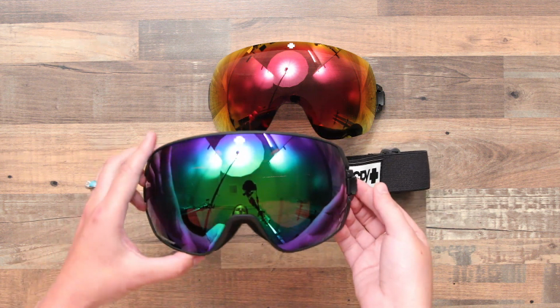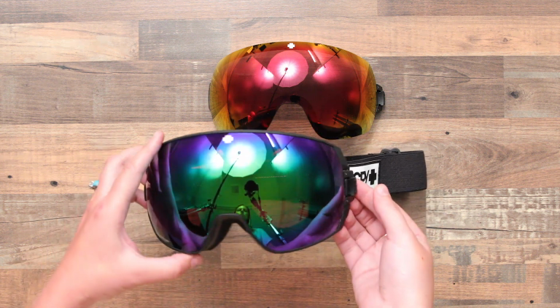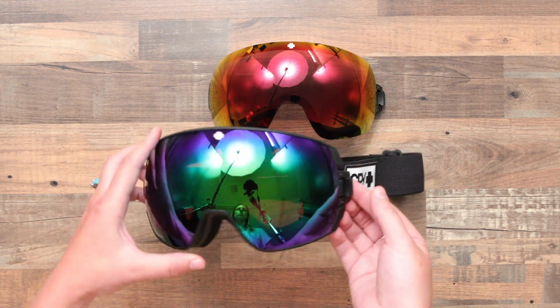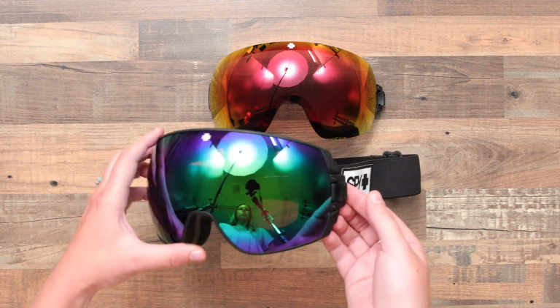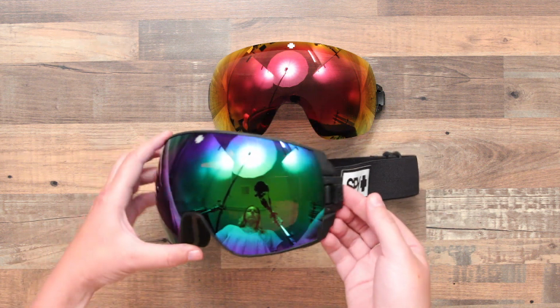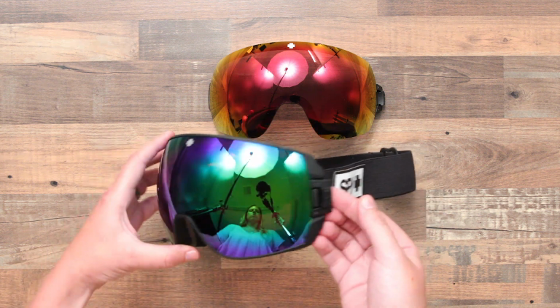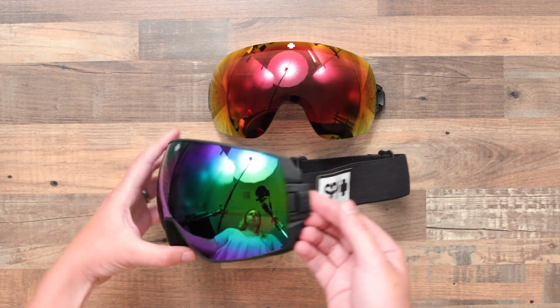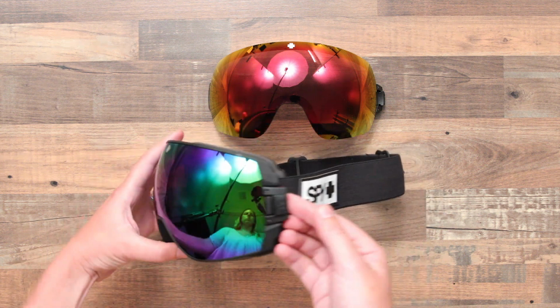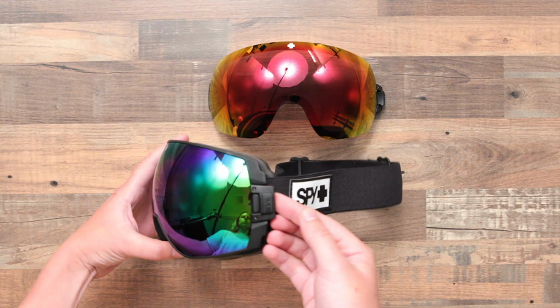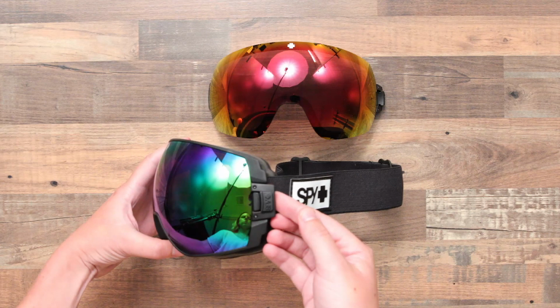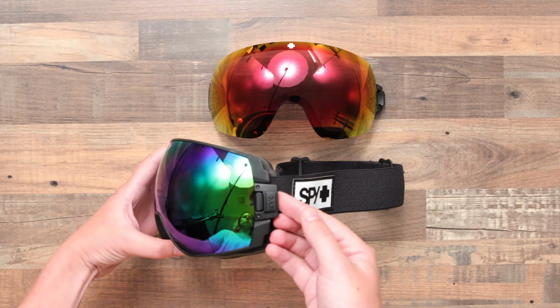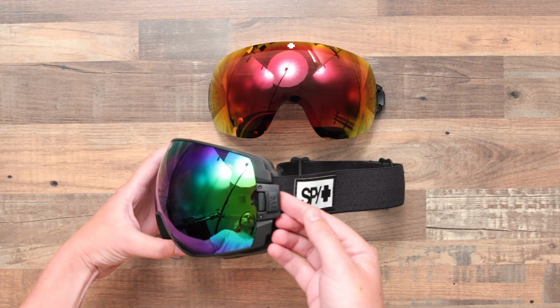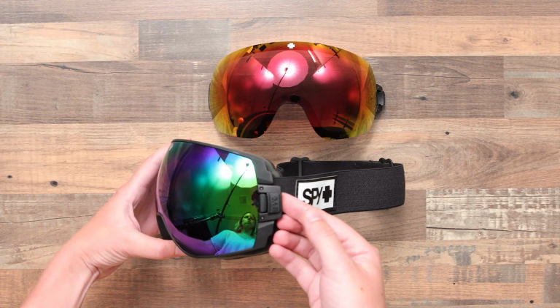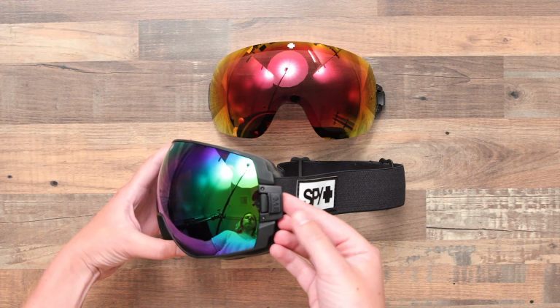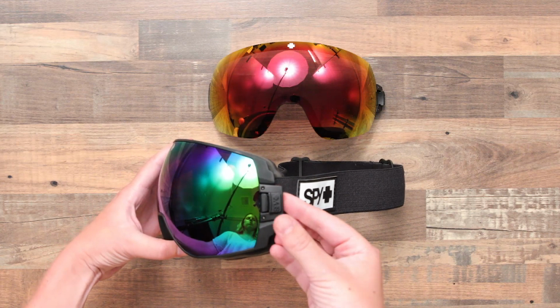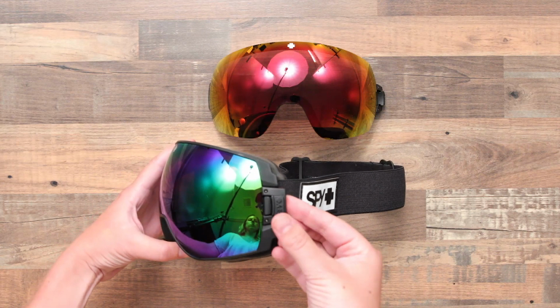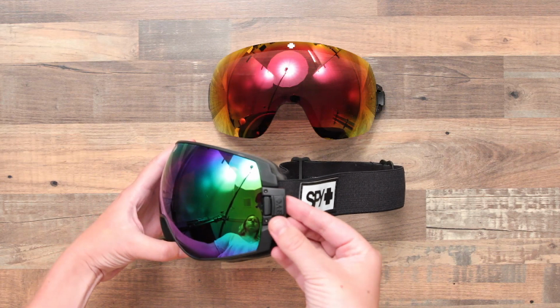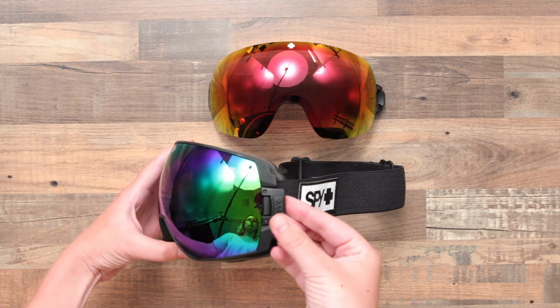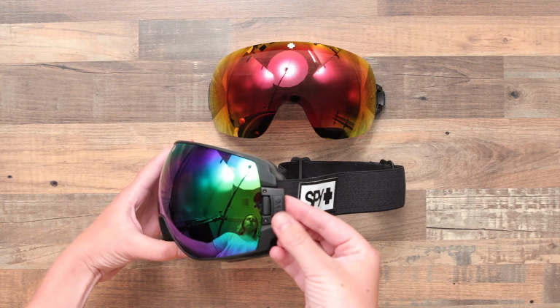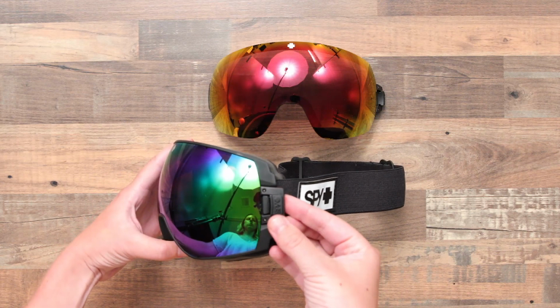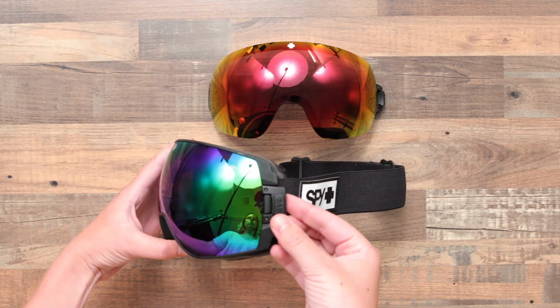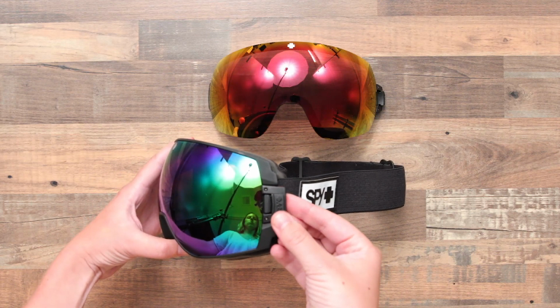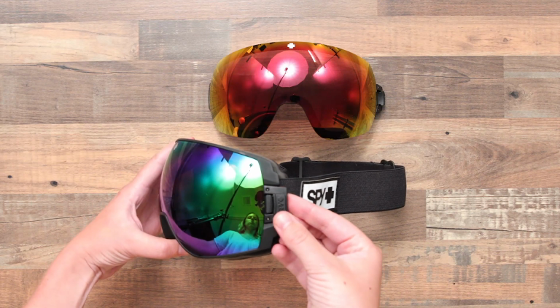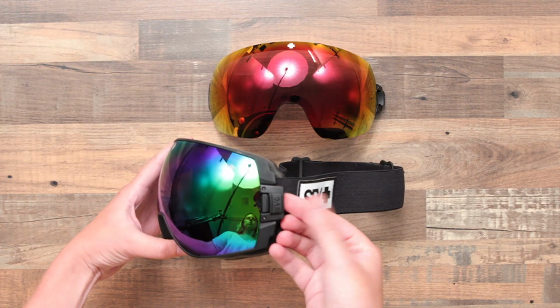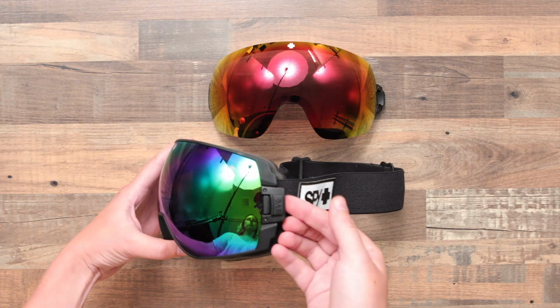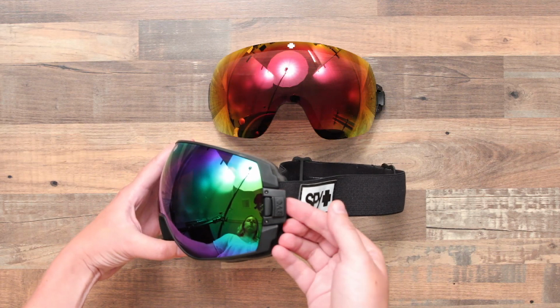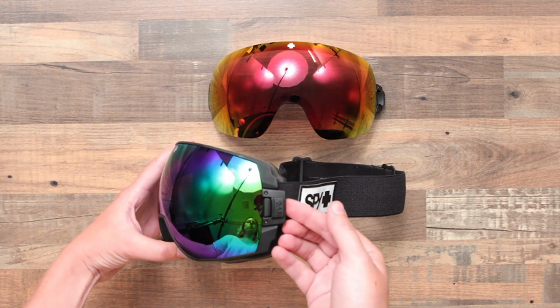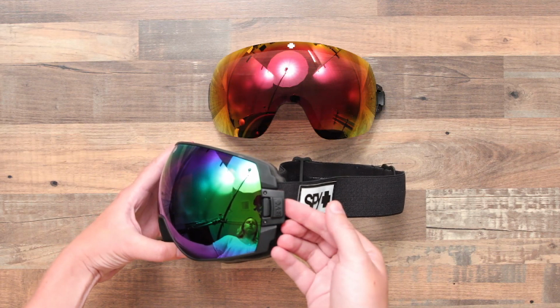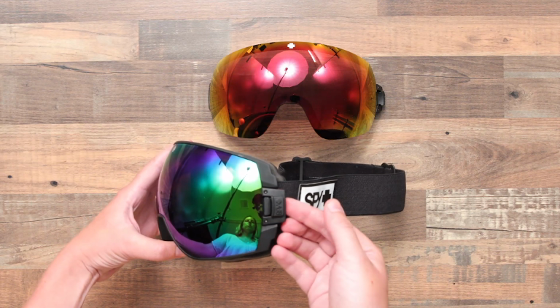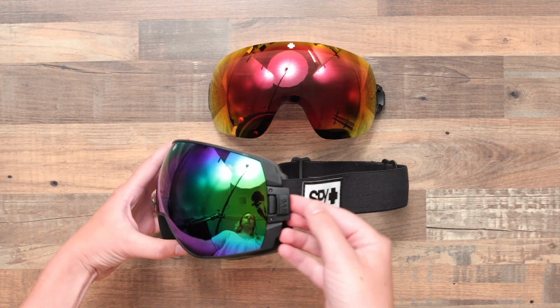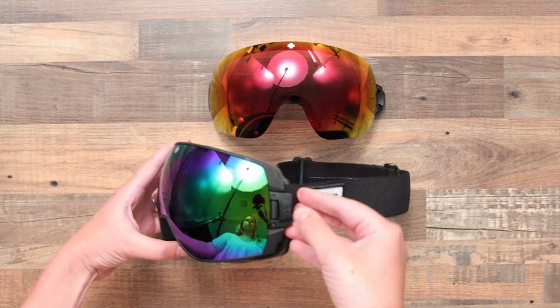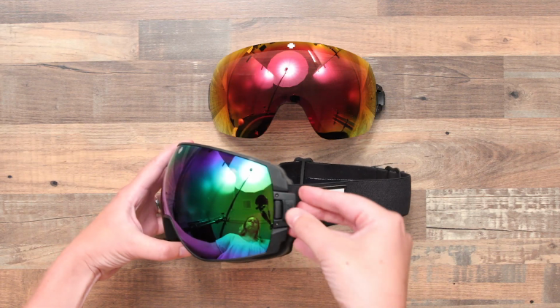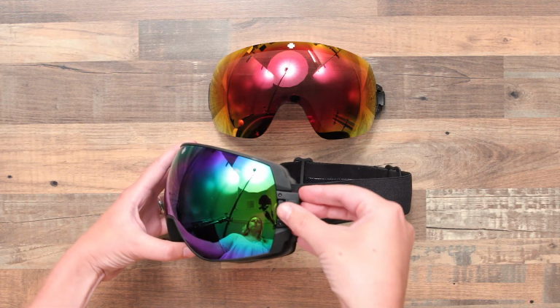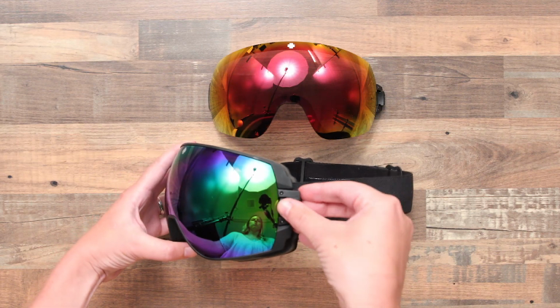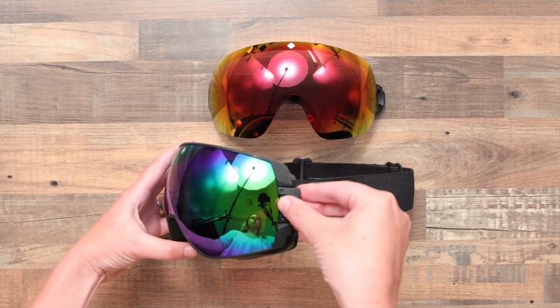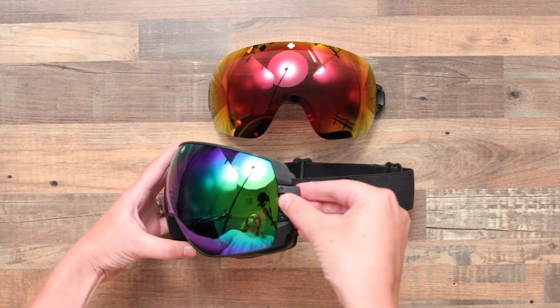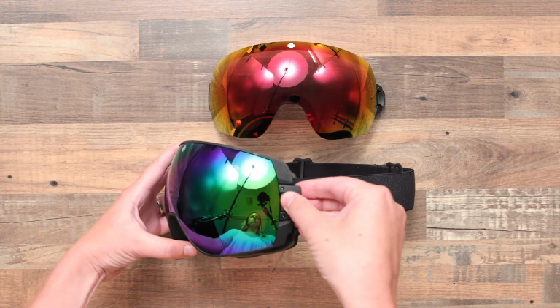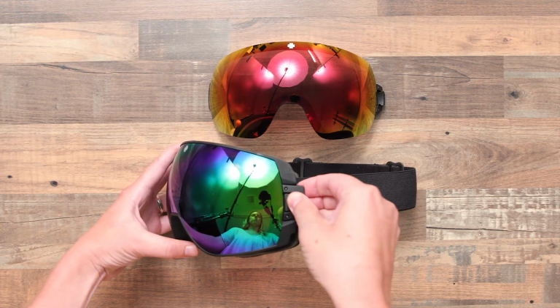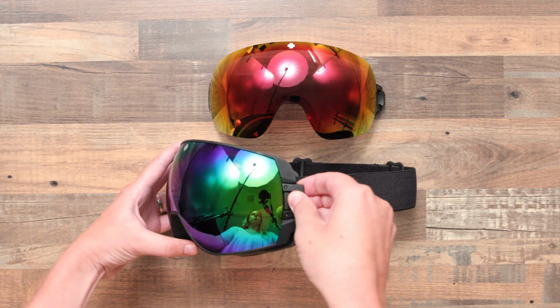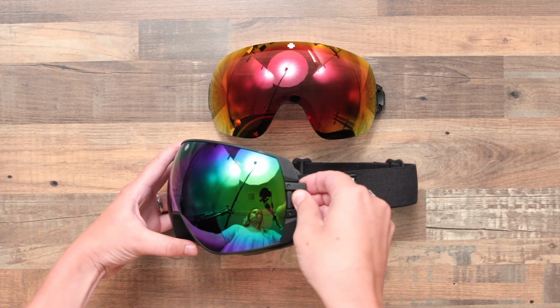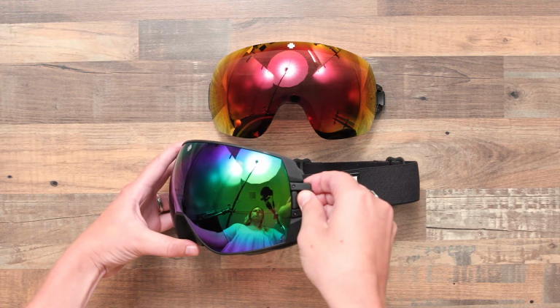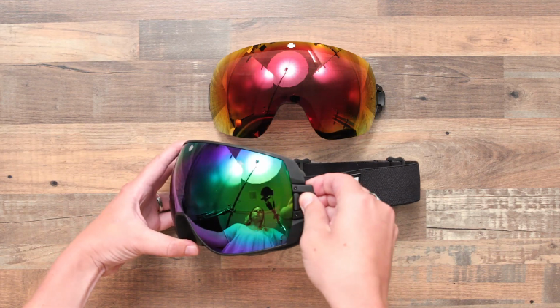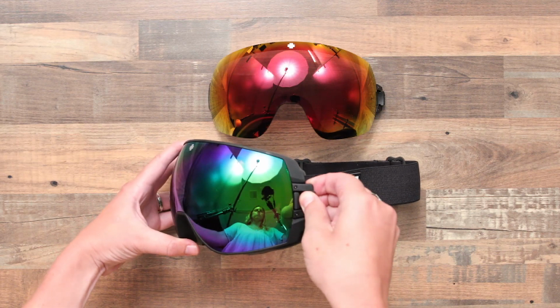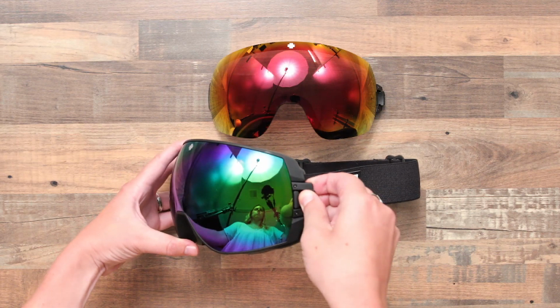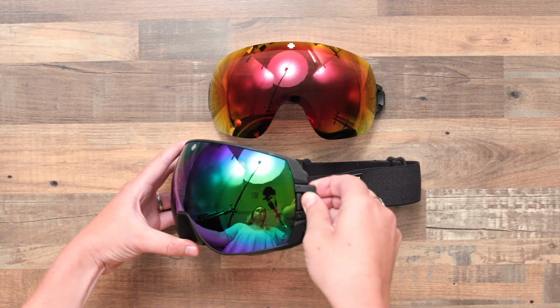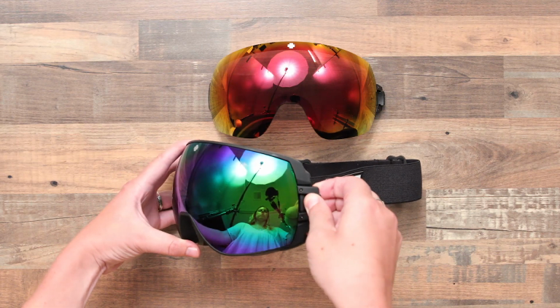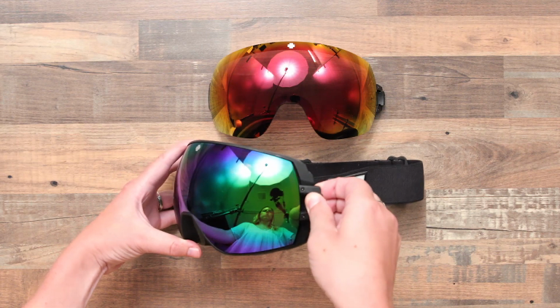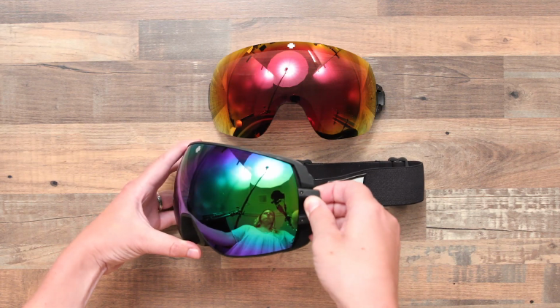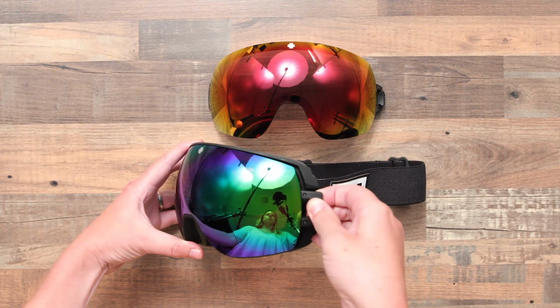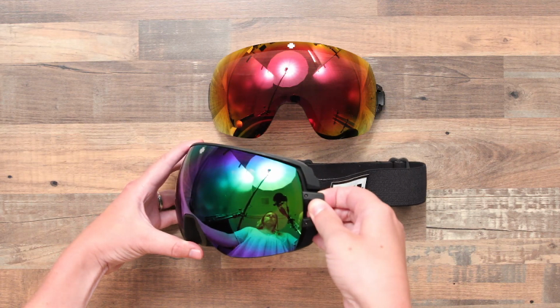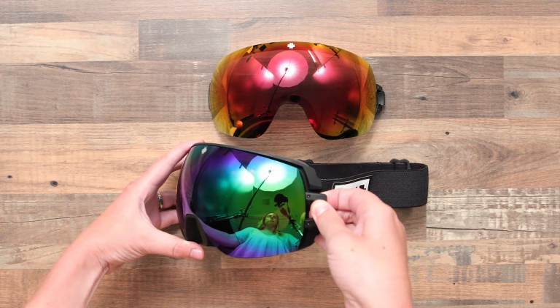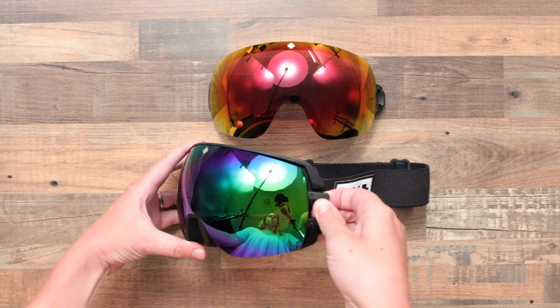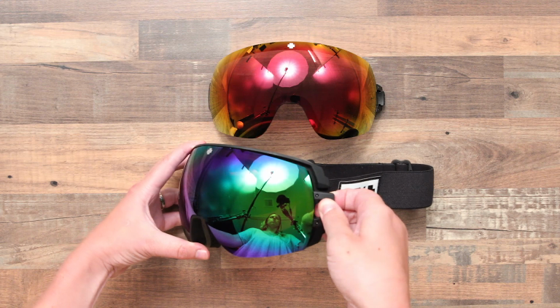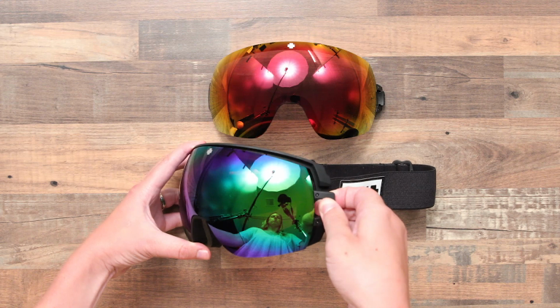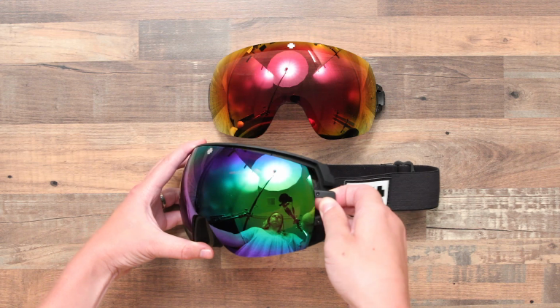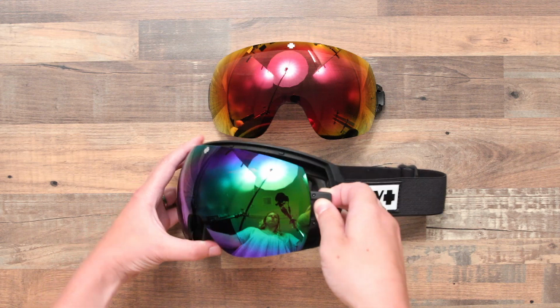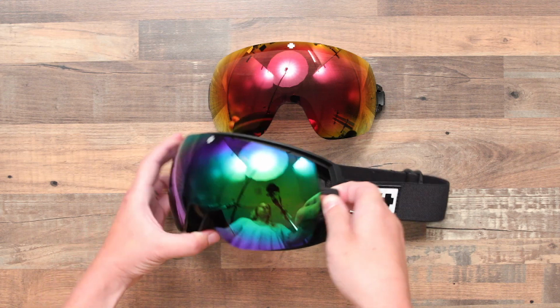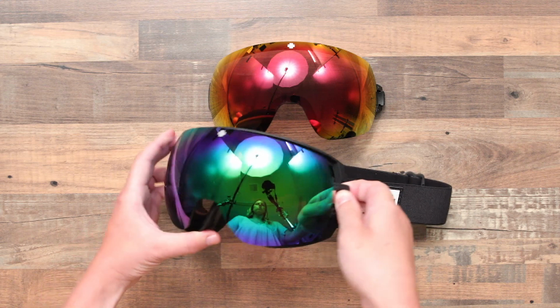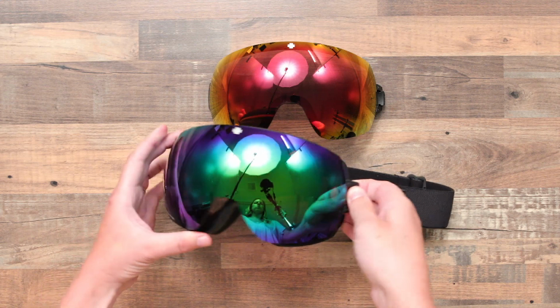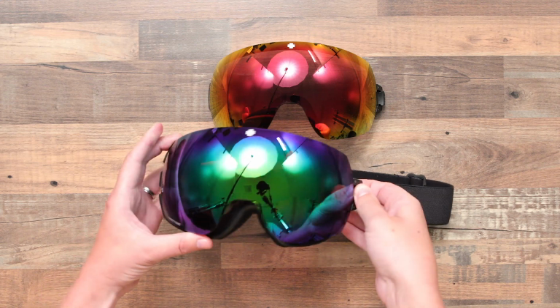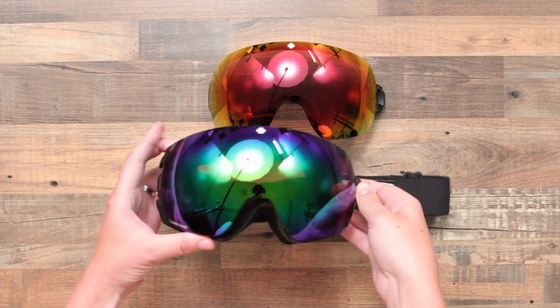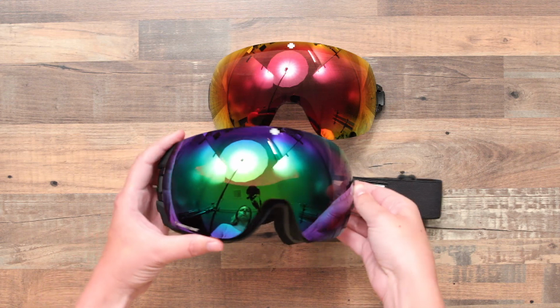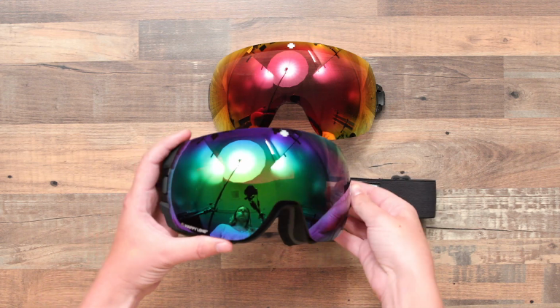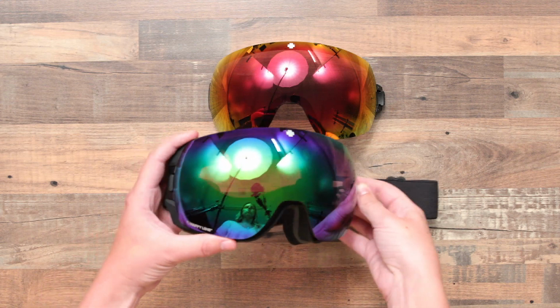To change your Legacy Lens, simply slide the lever on the edge of the lens and lift up, pulling the lens up and out of the frame.